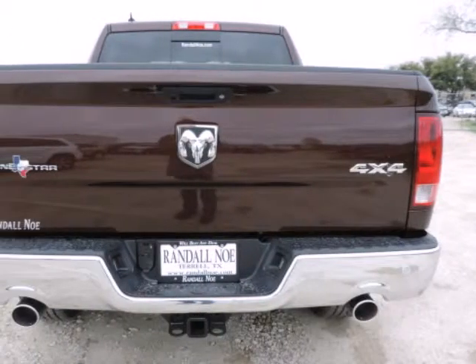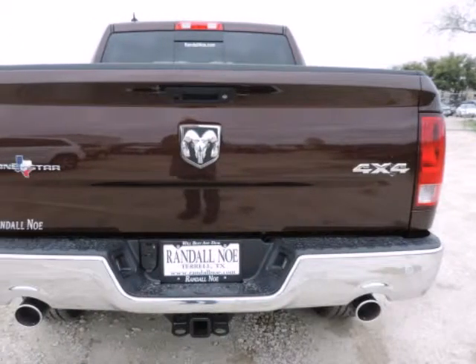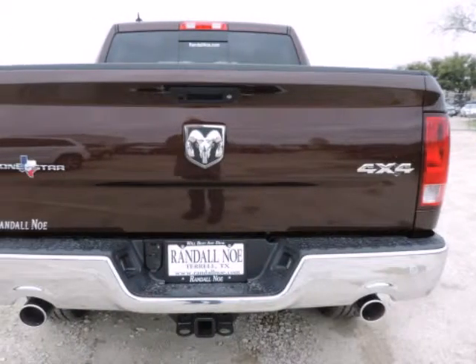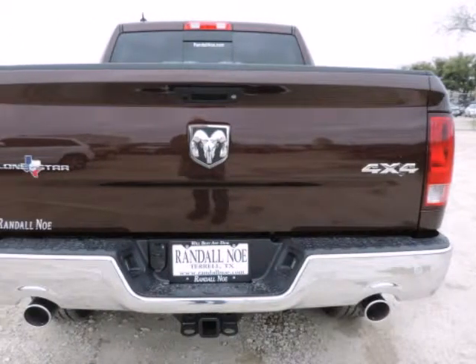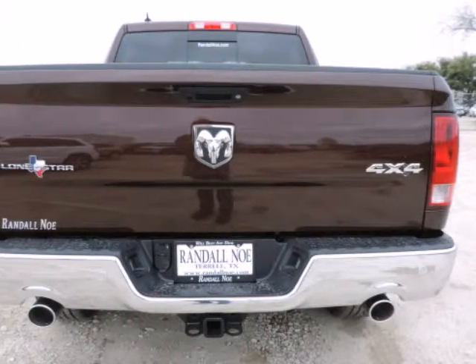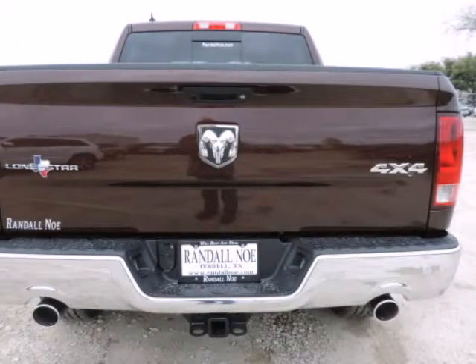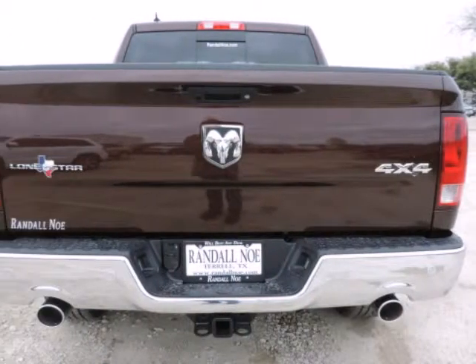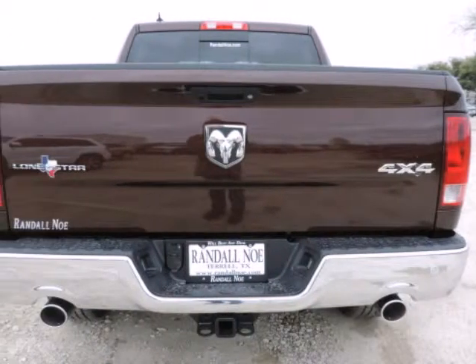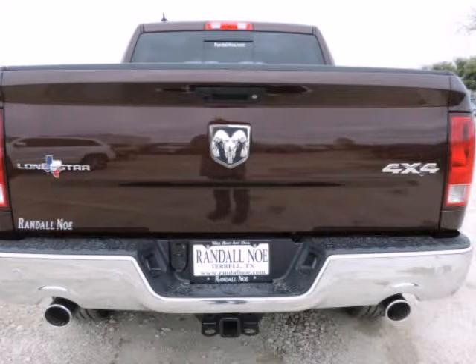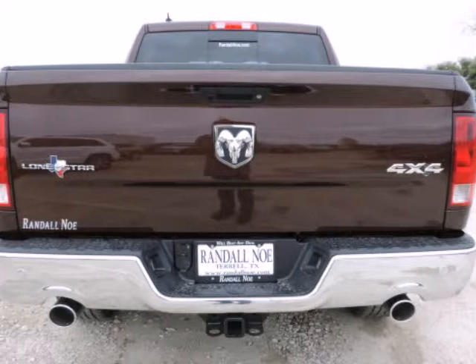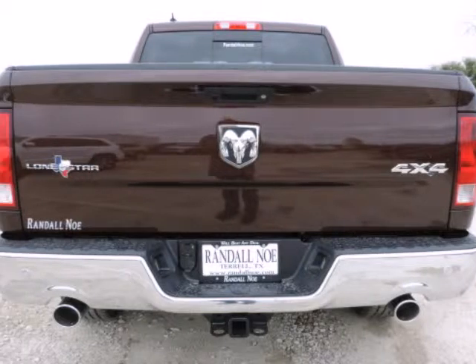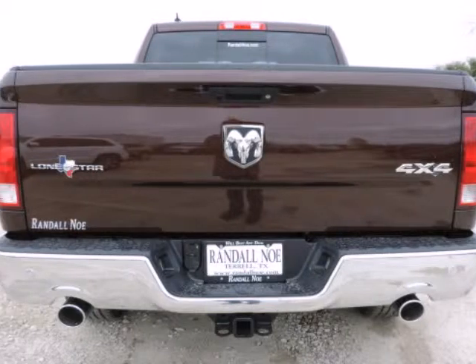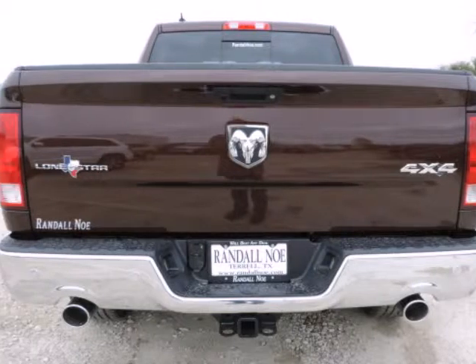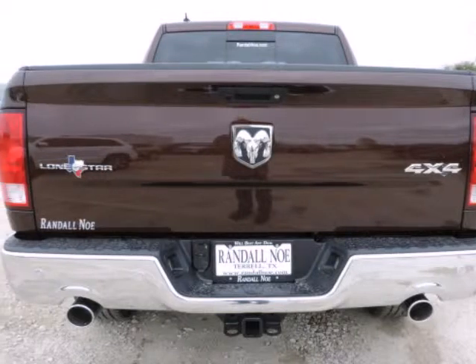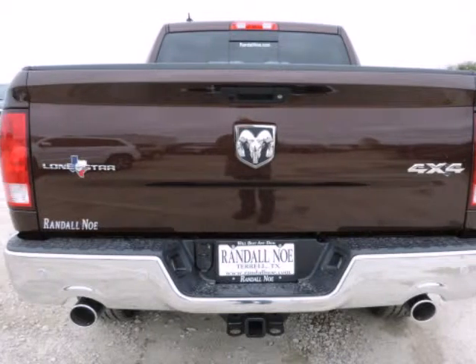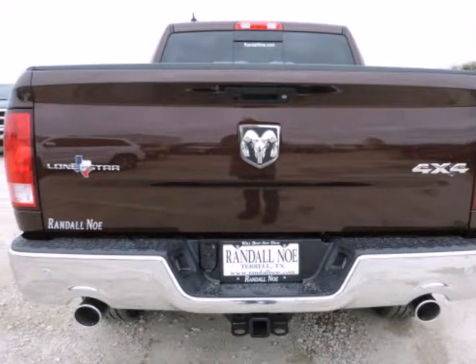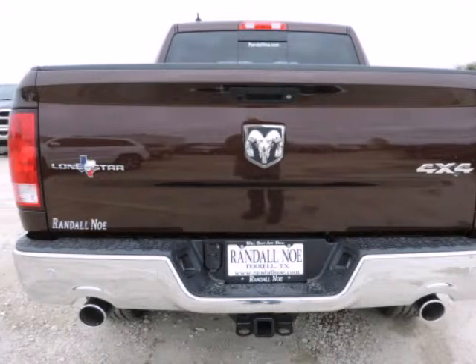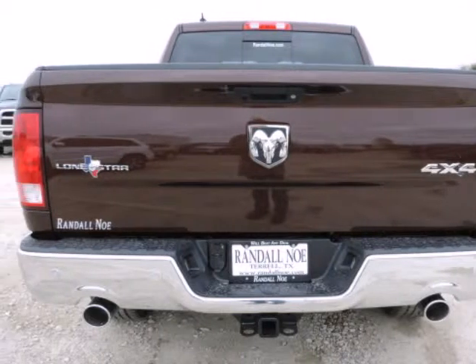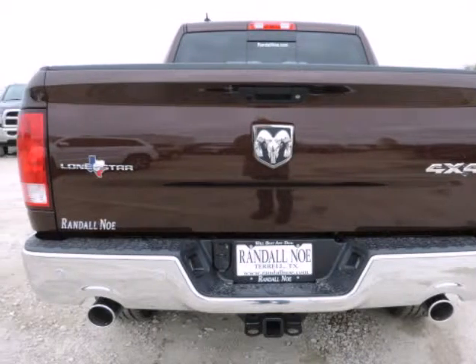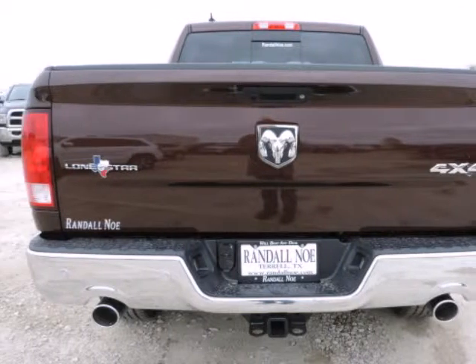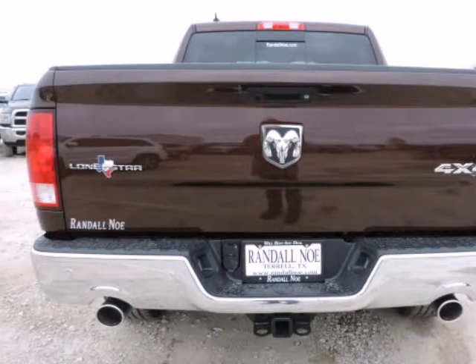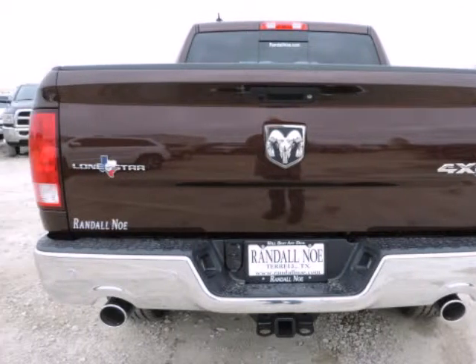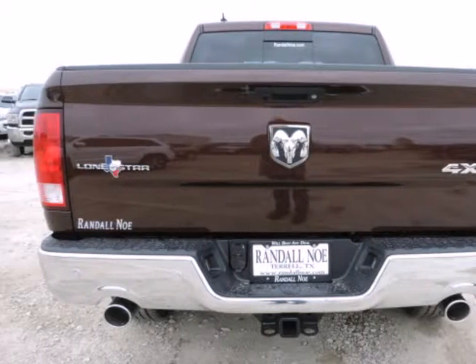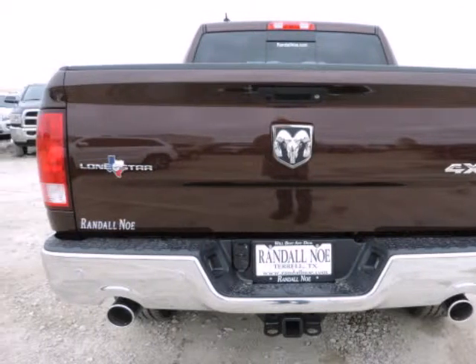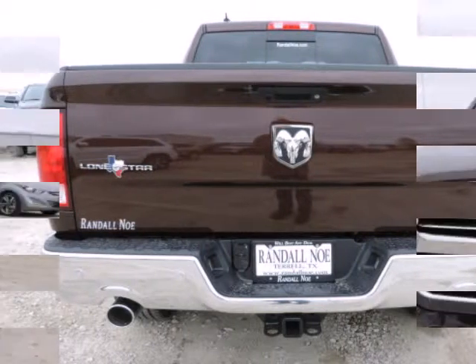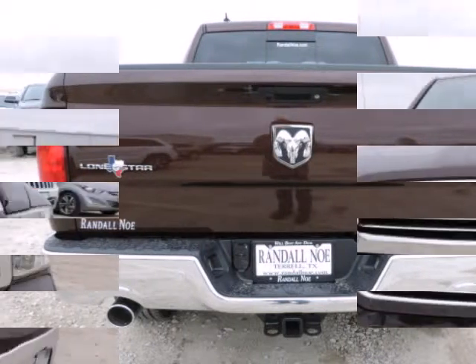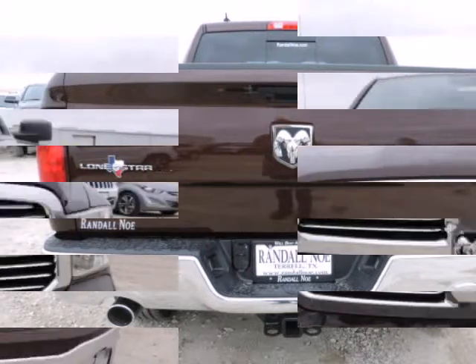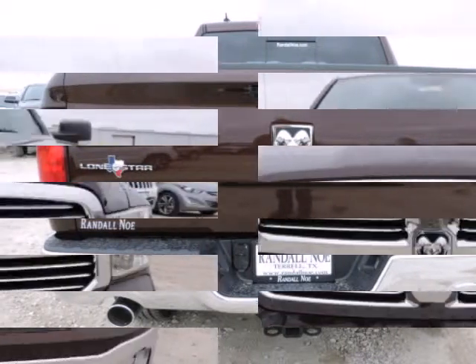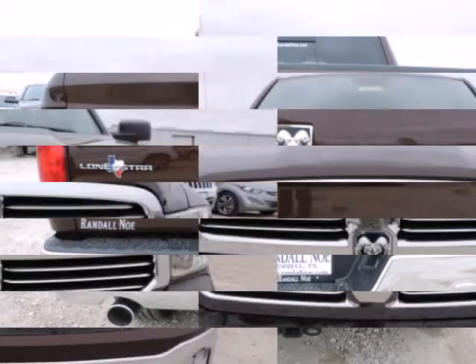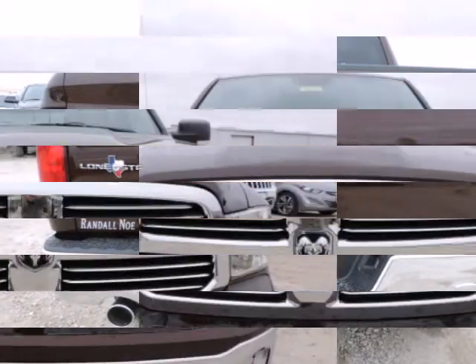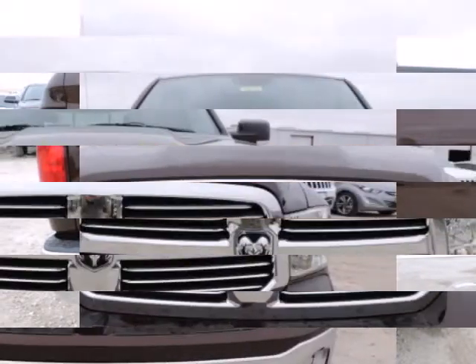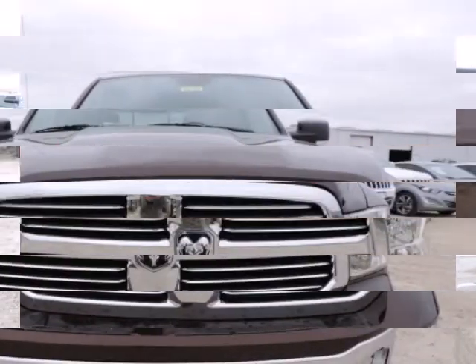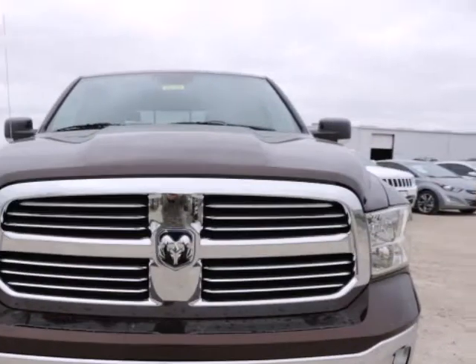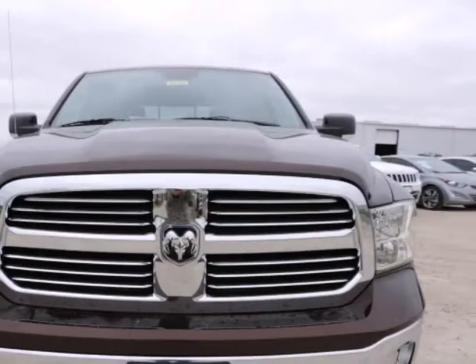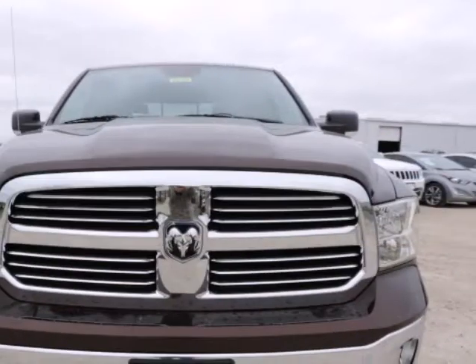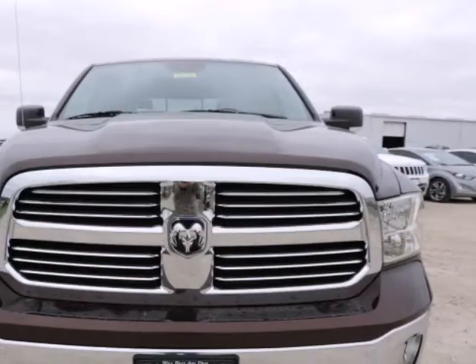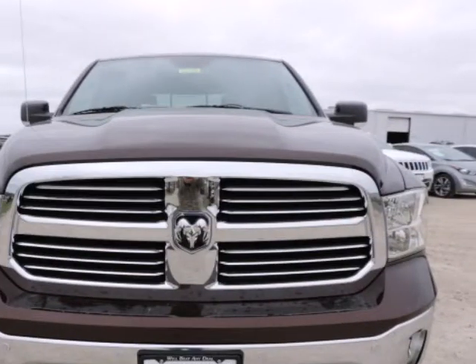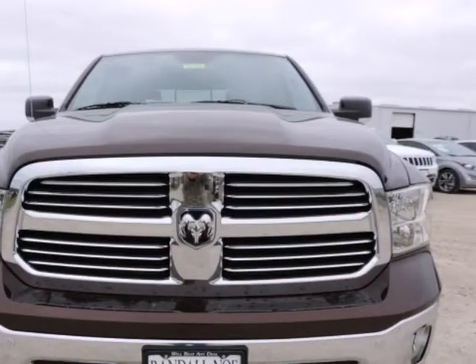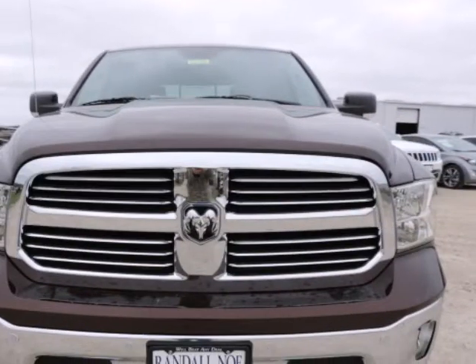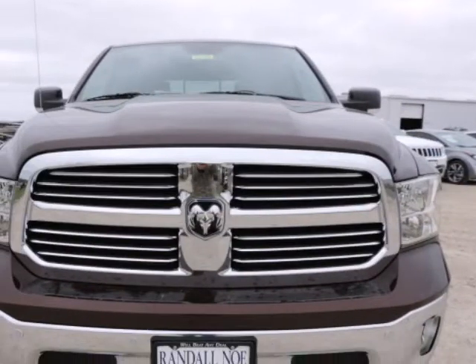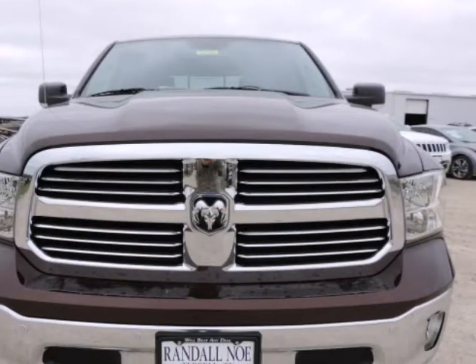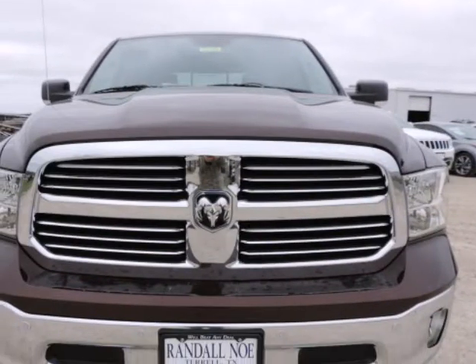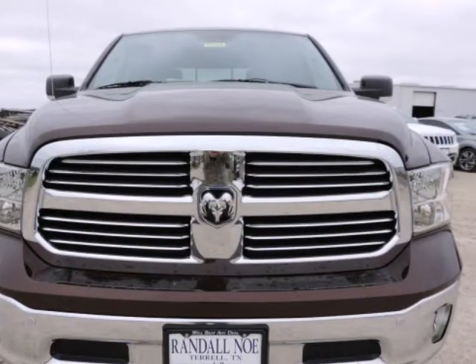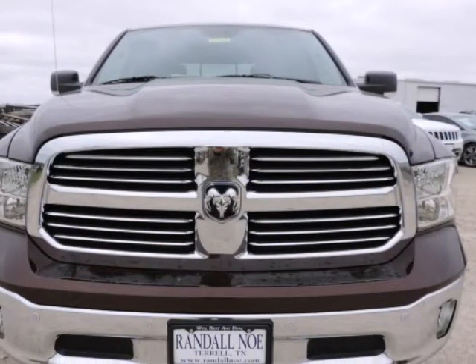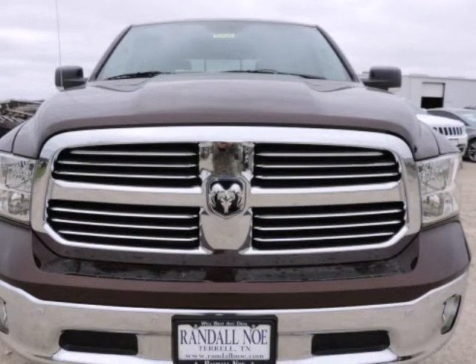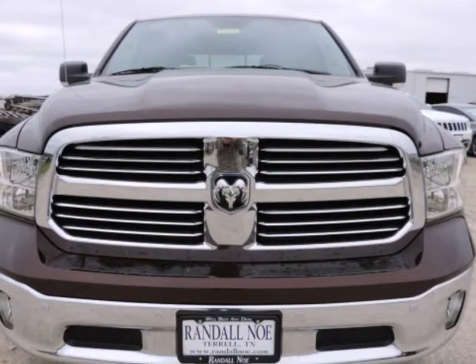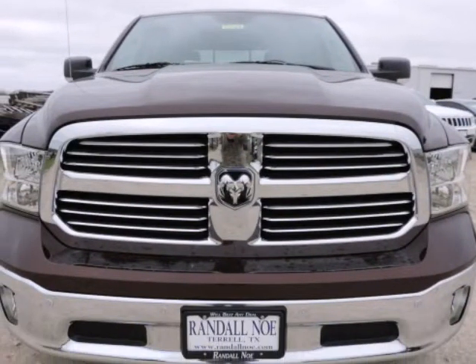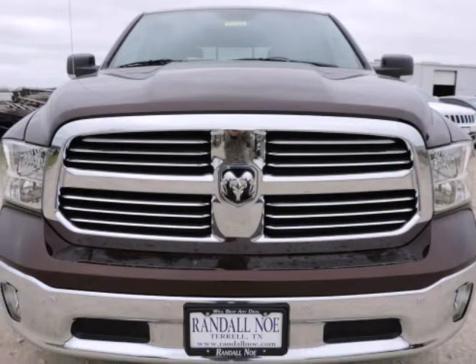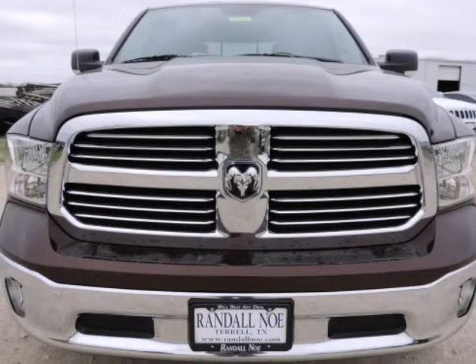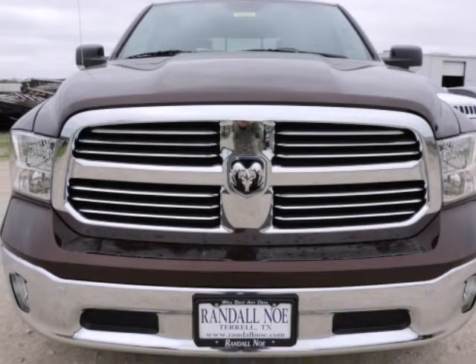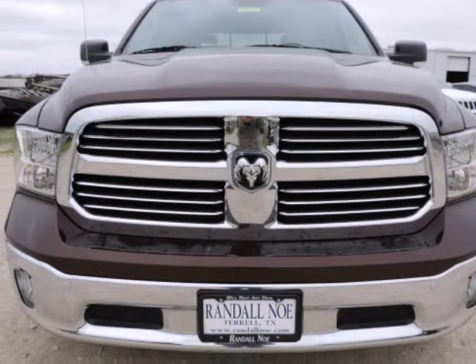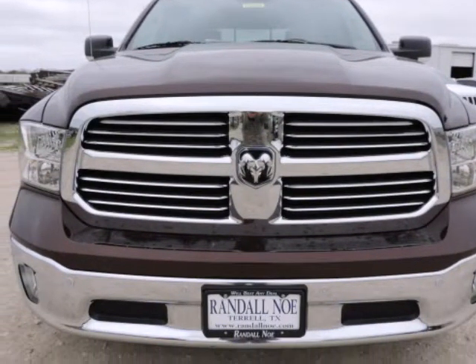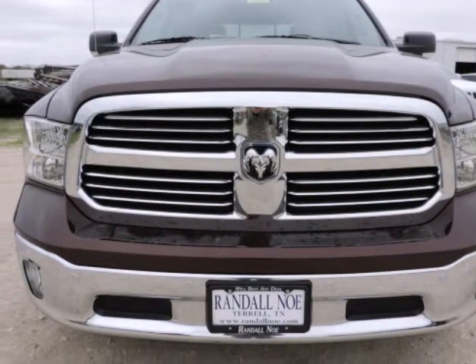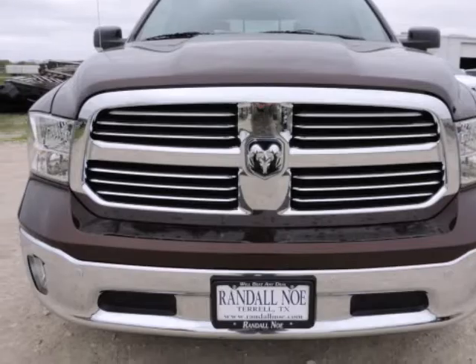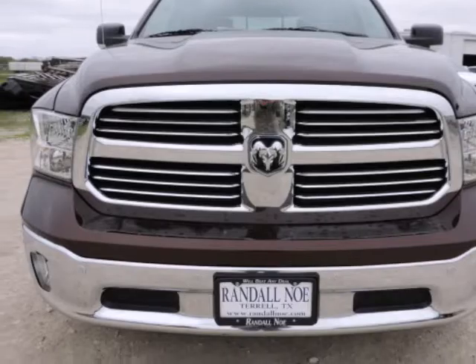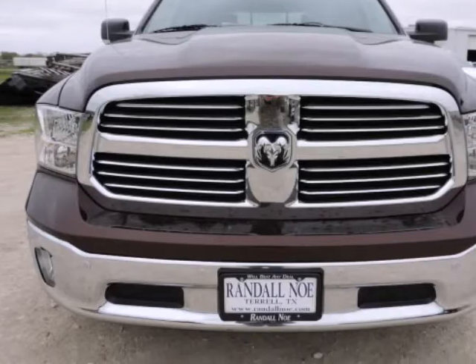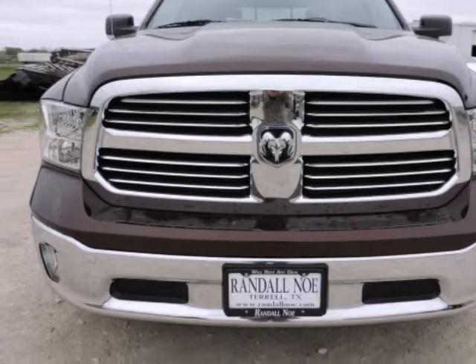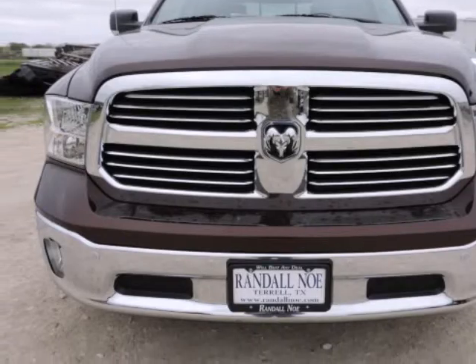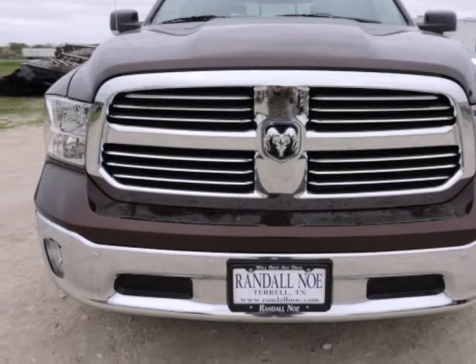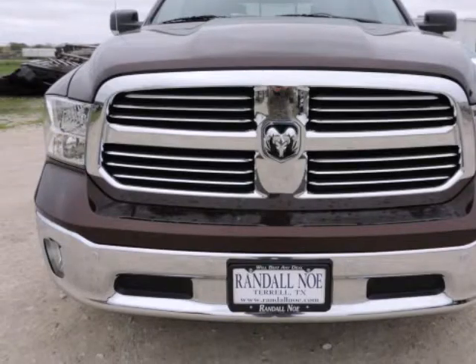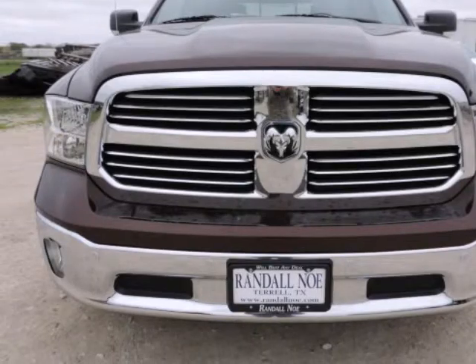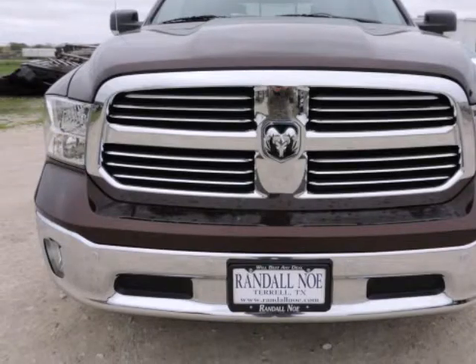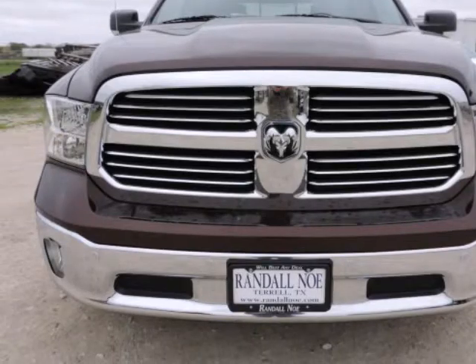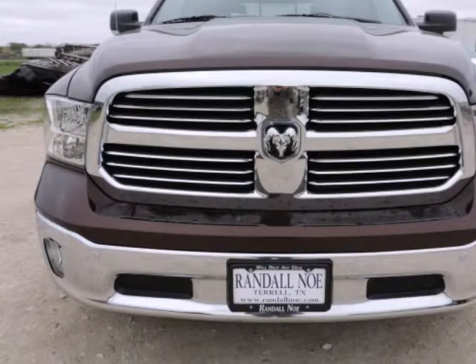Warranty information: purchase this Ram with confidence knowing it is backed with a 36-month, 36,000-mile warranty.